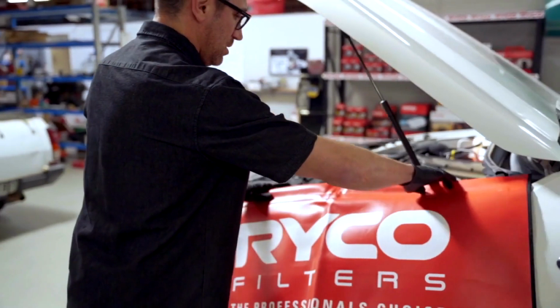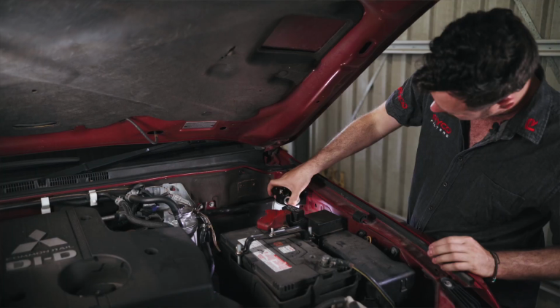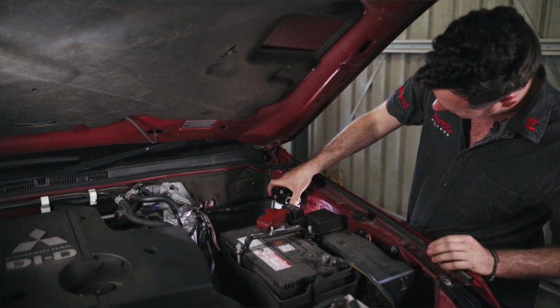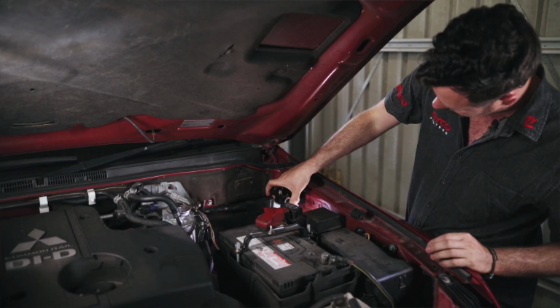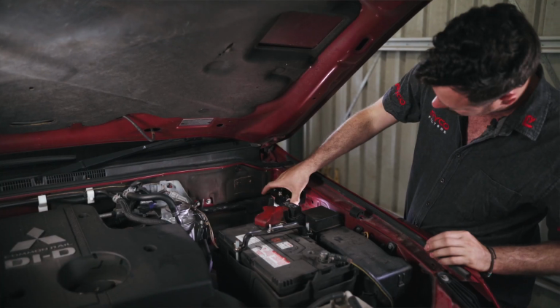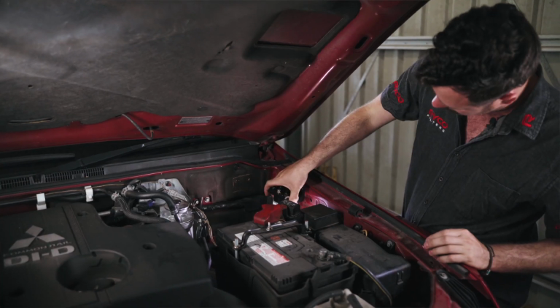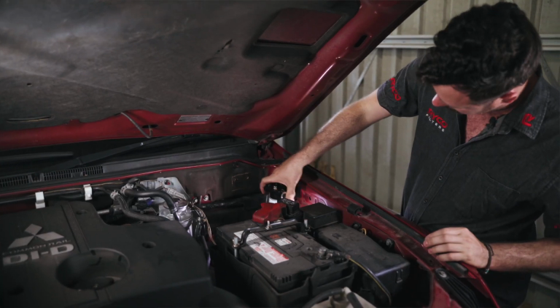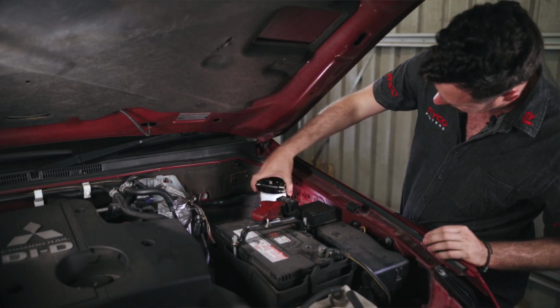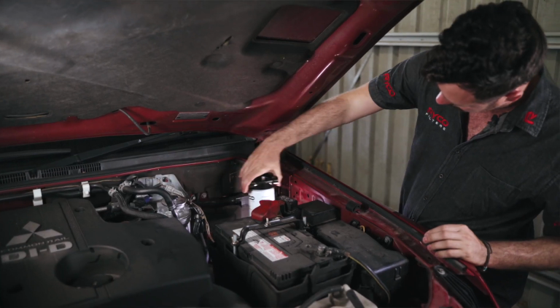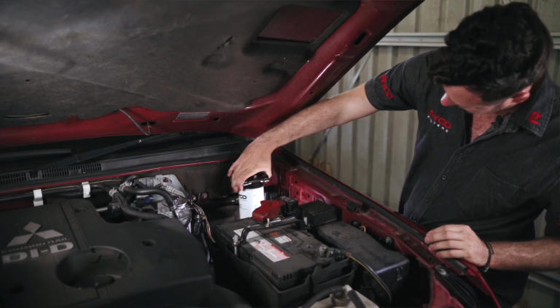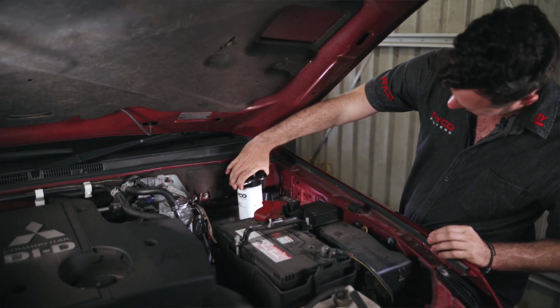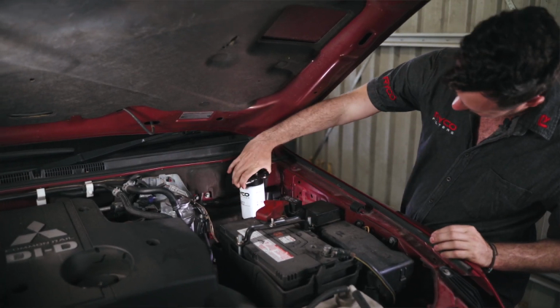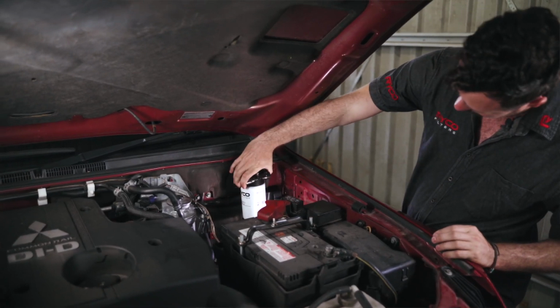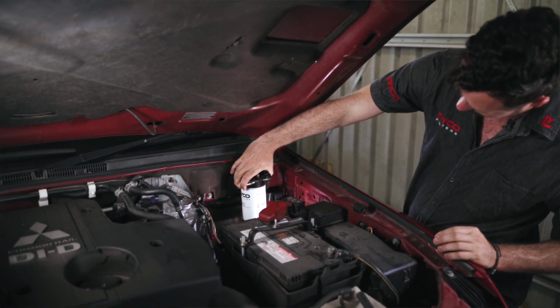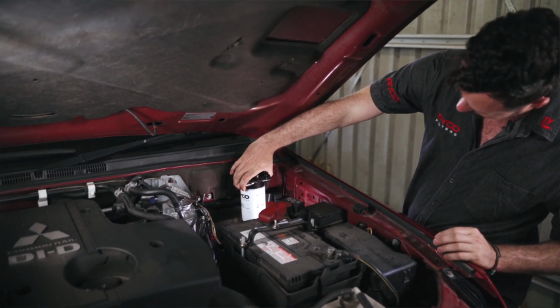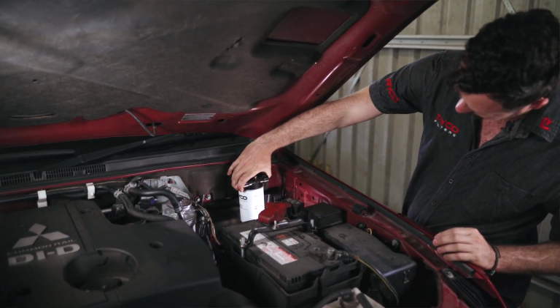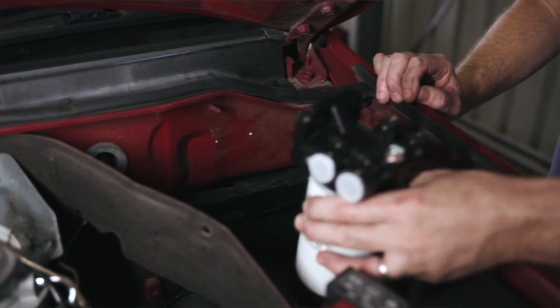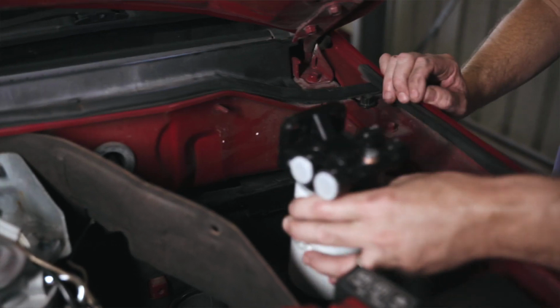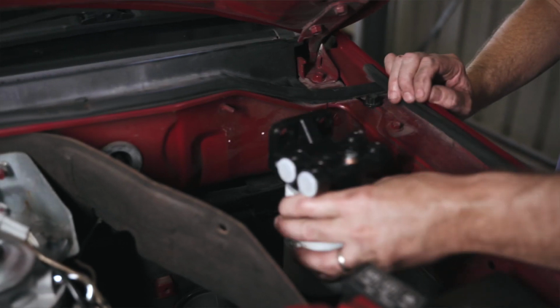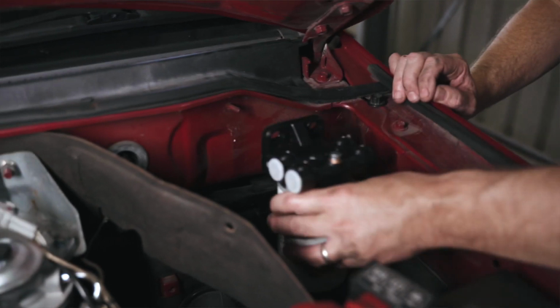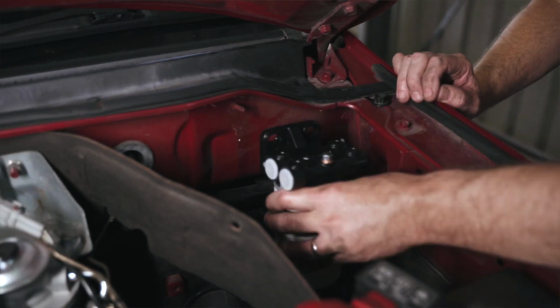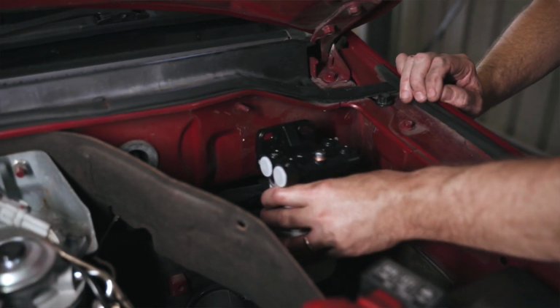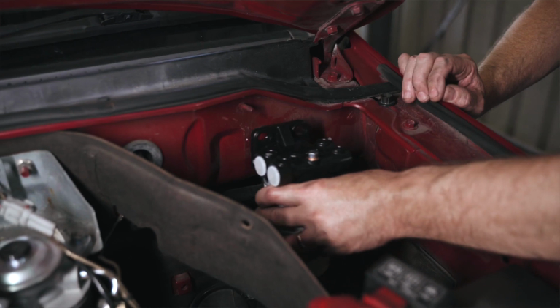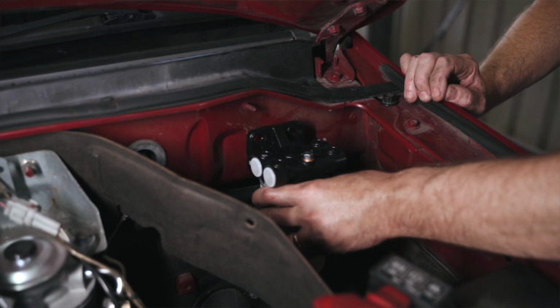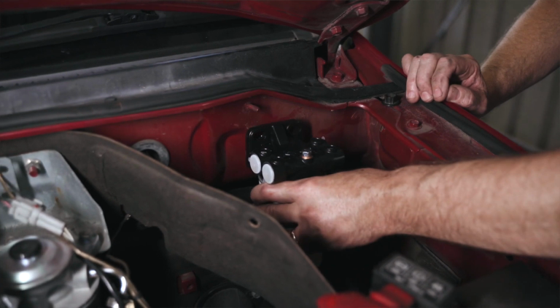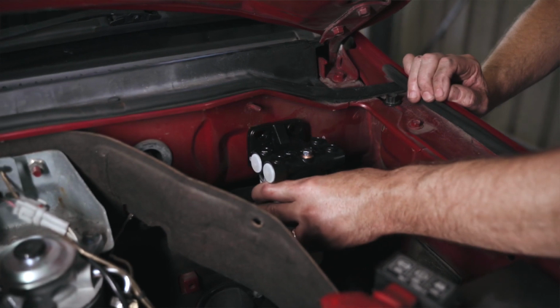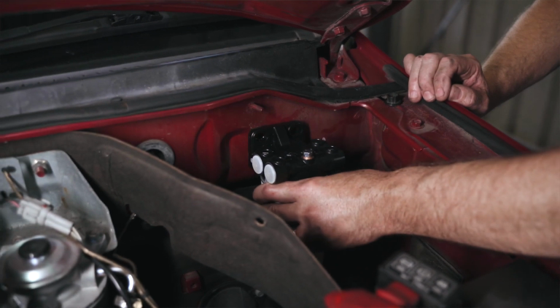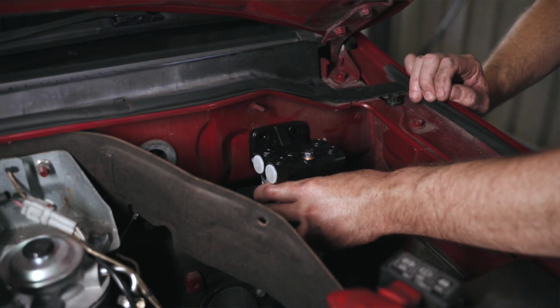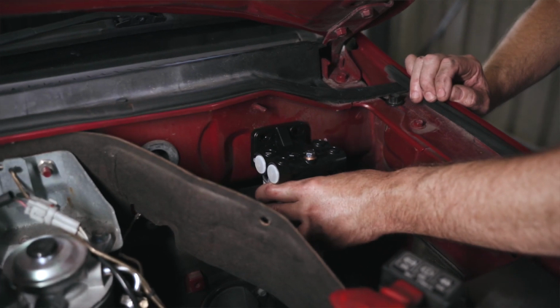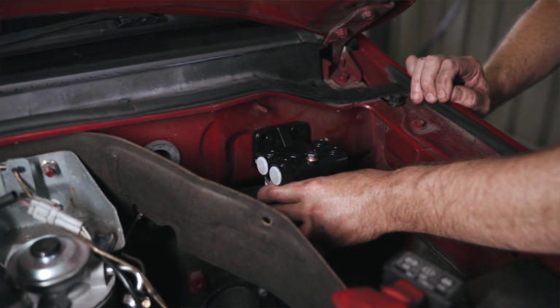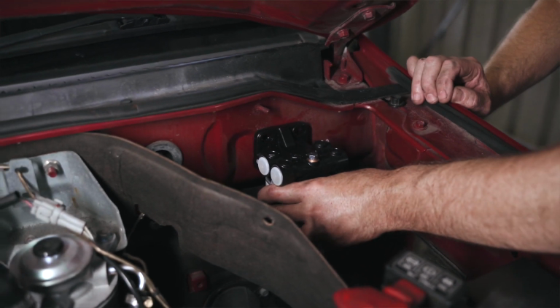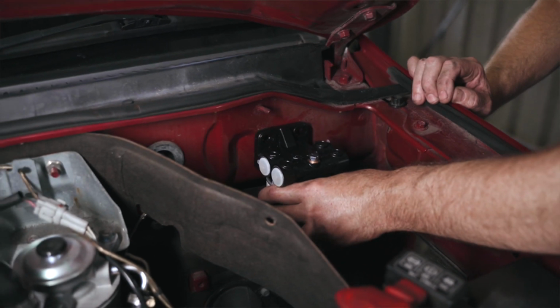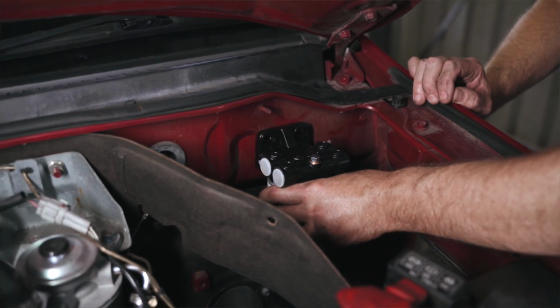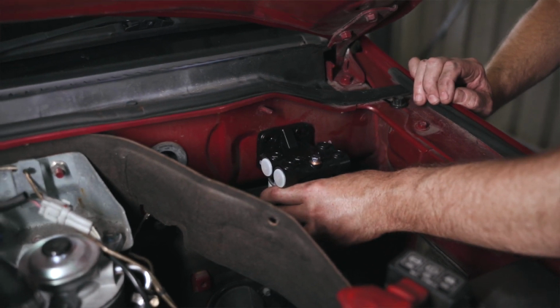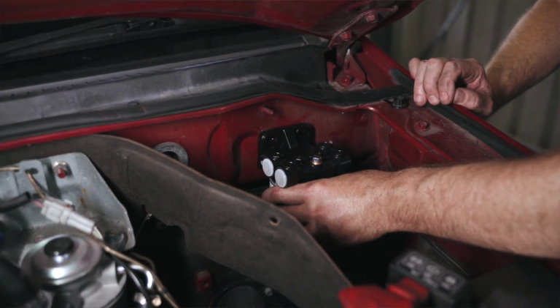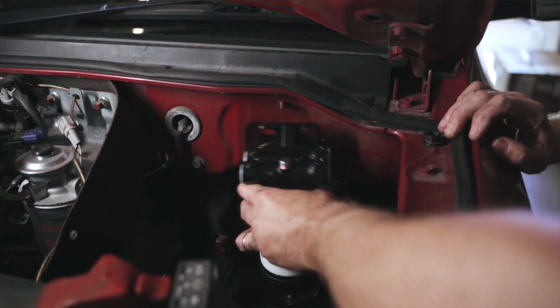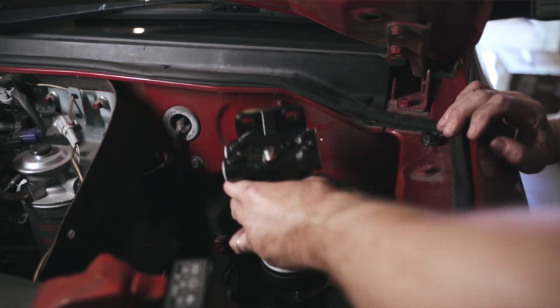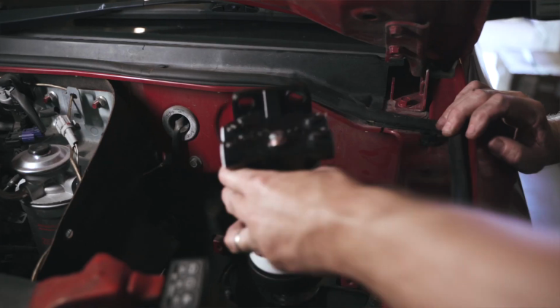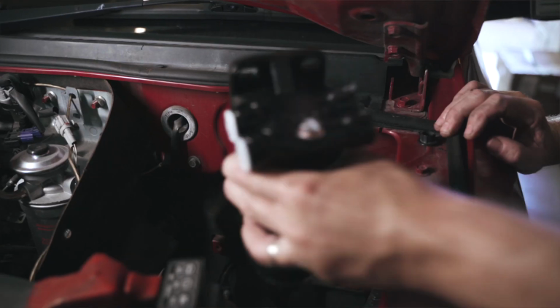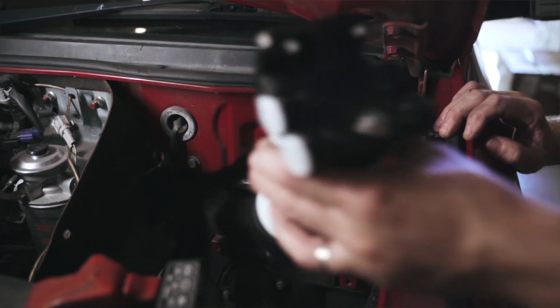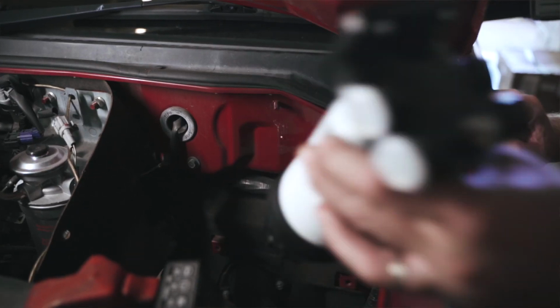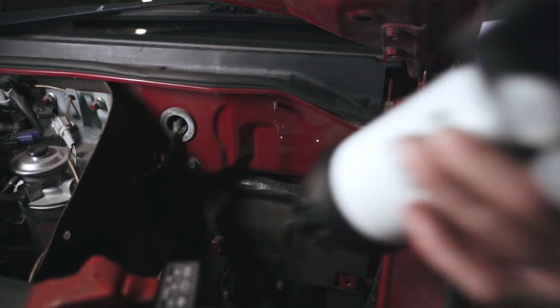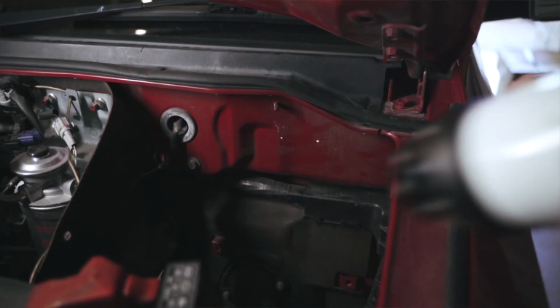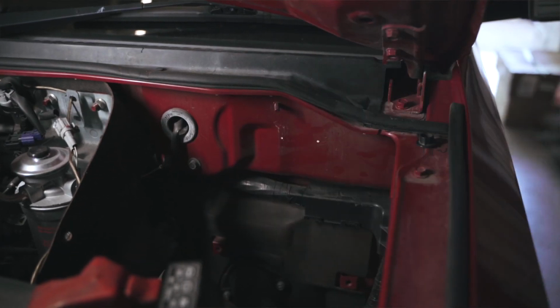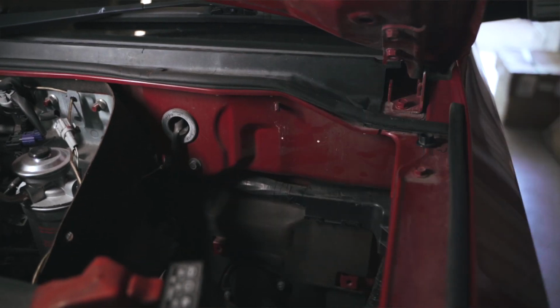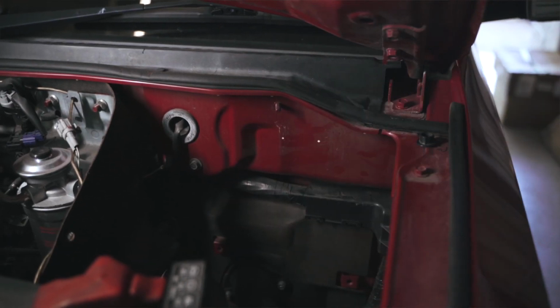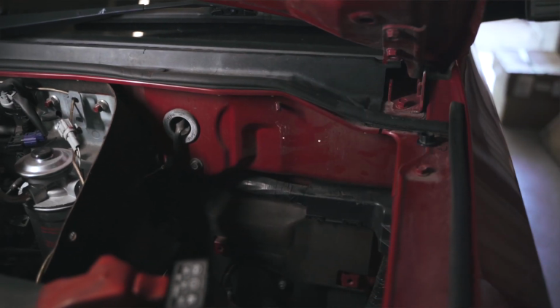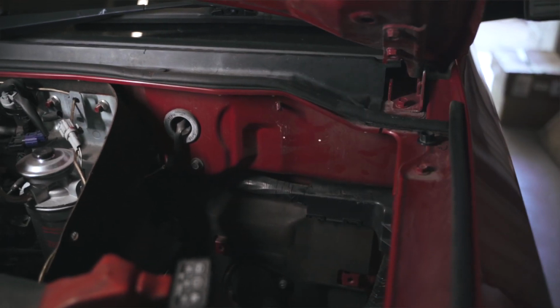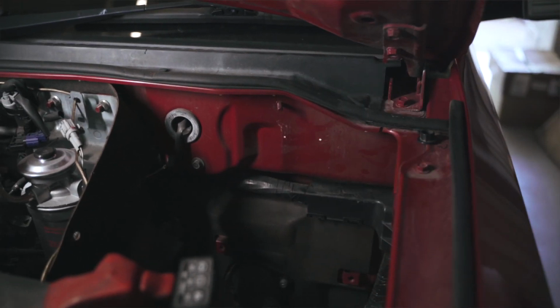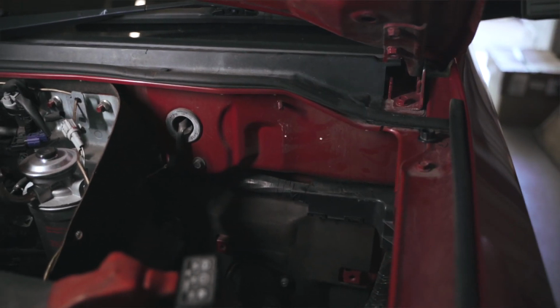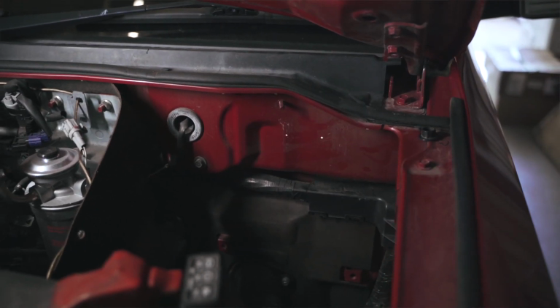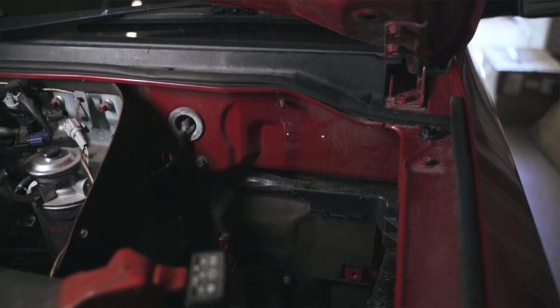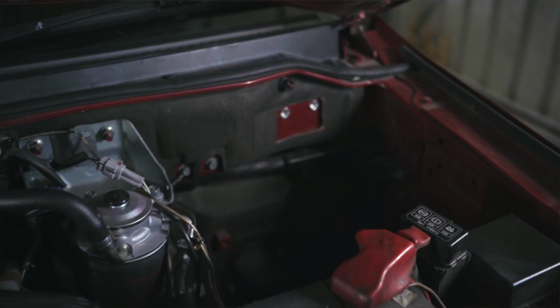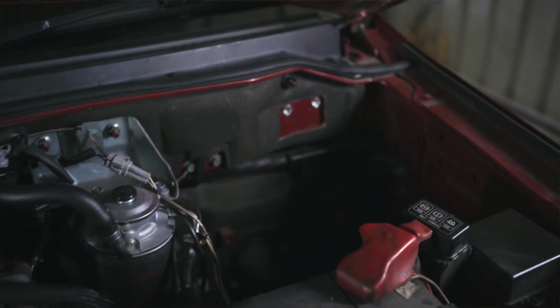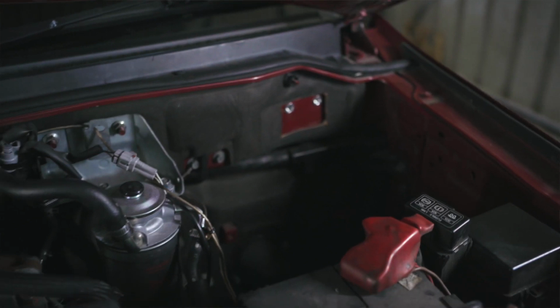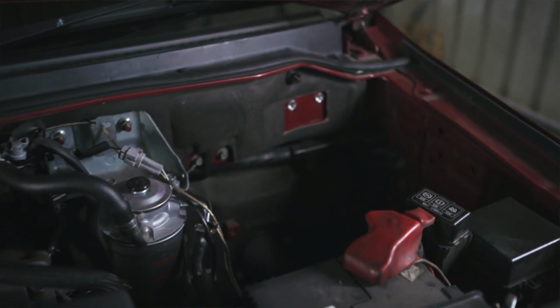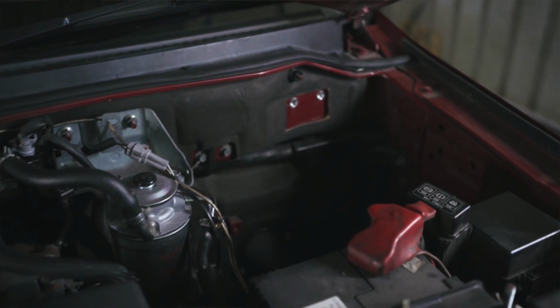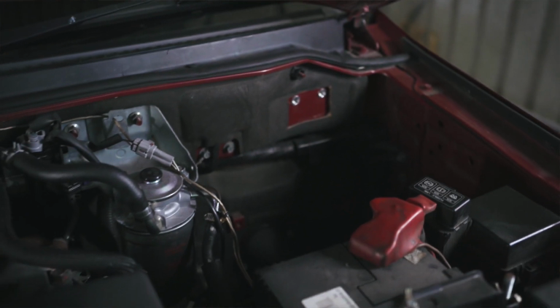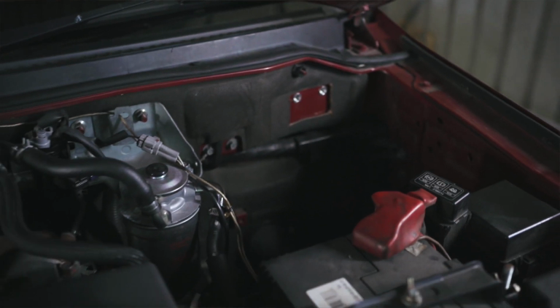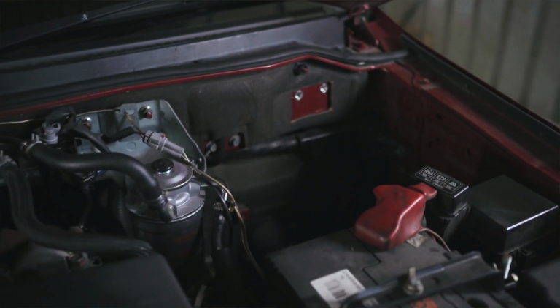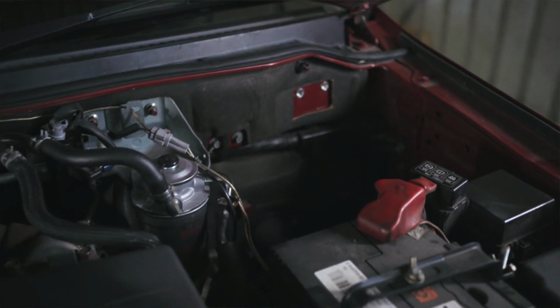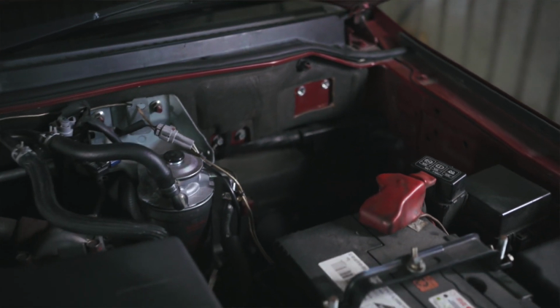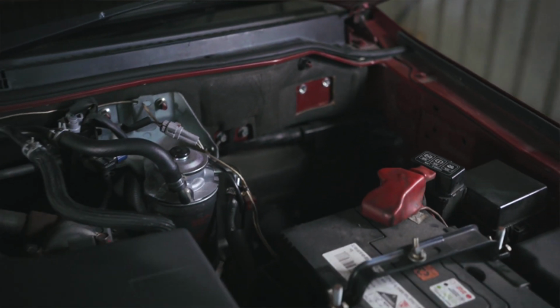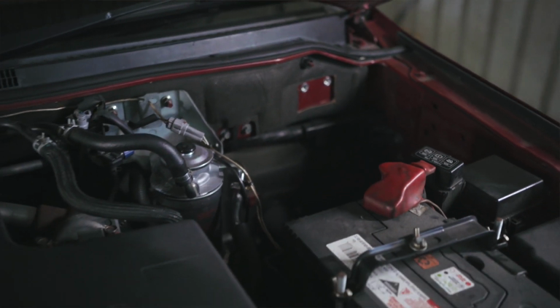First, you need to do some planning. Work out the best spot to mount the fuel water separator, which will be somewhere near your fuel filter in a clear space if possible.